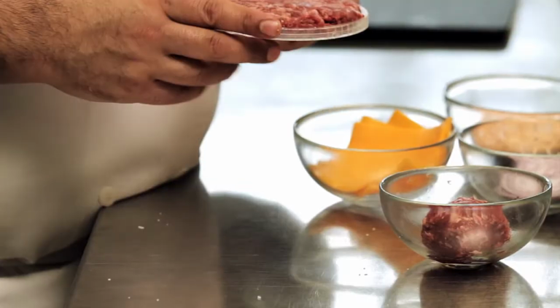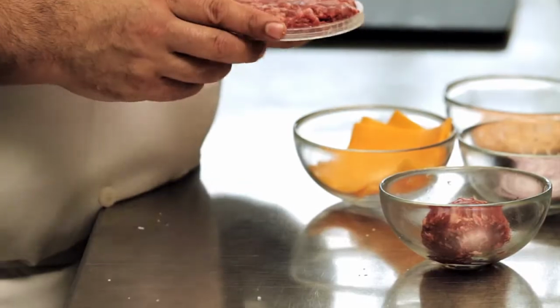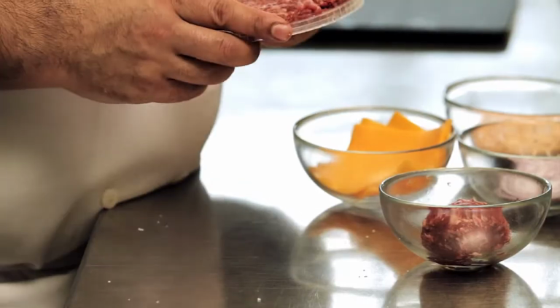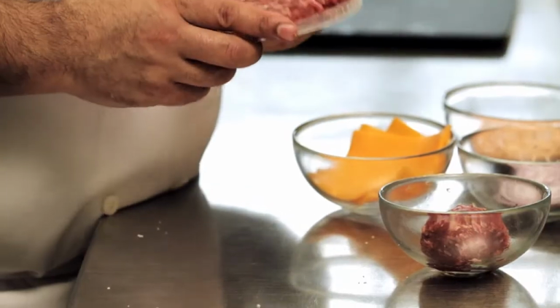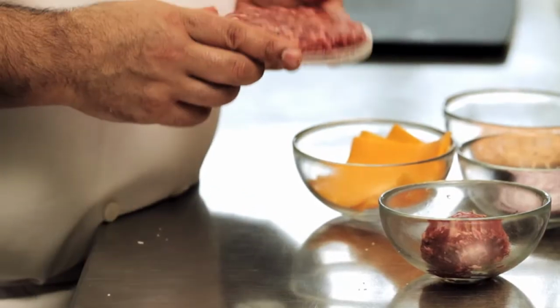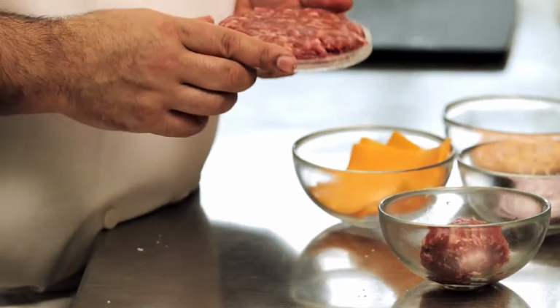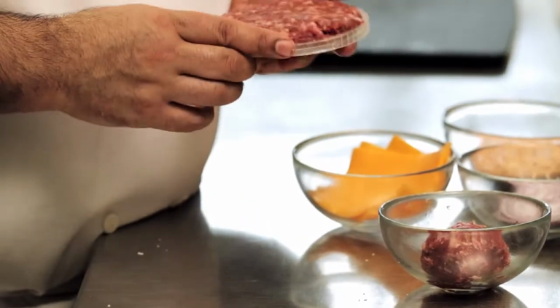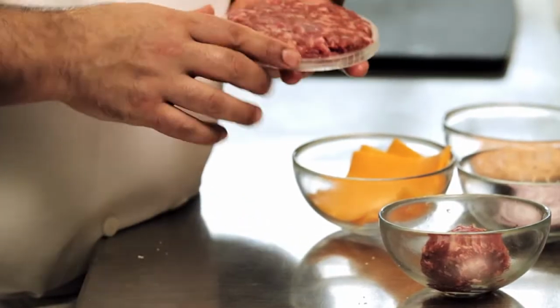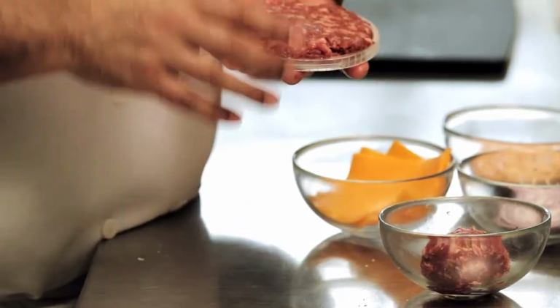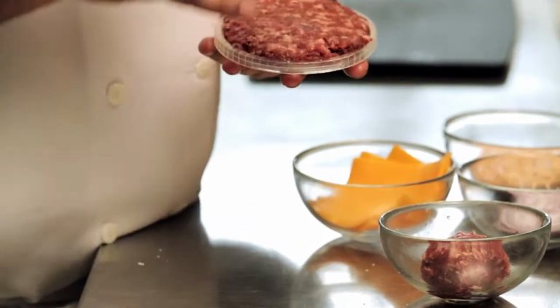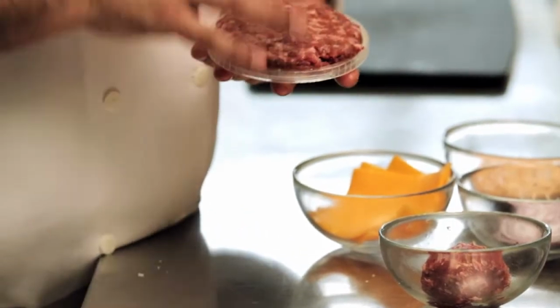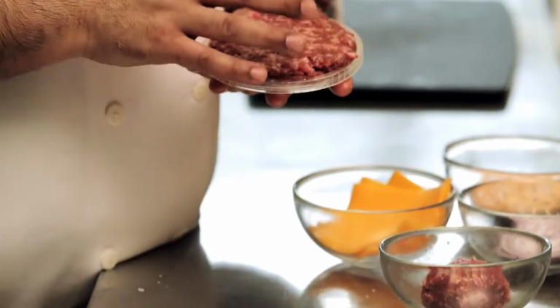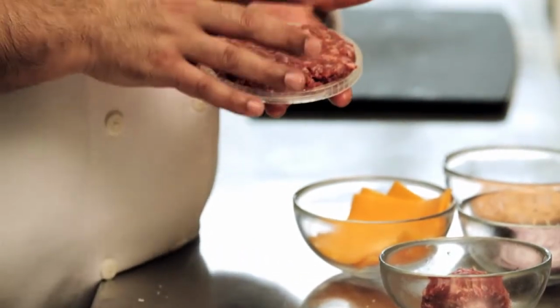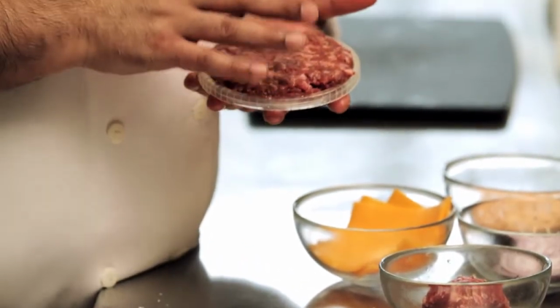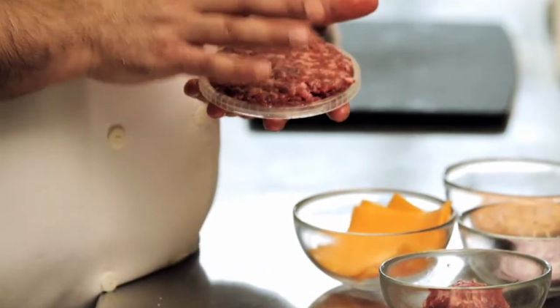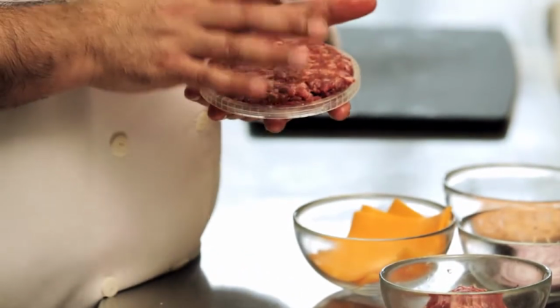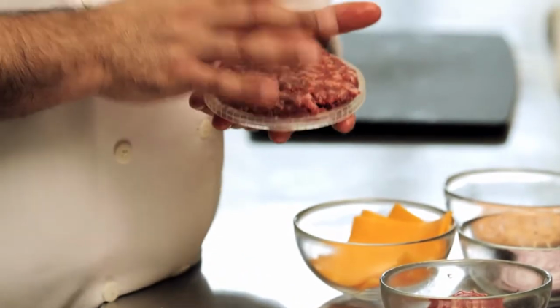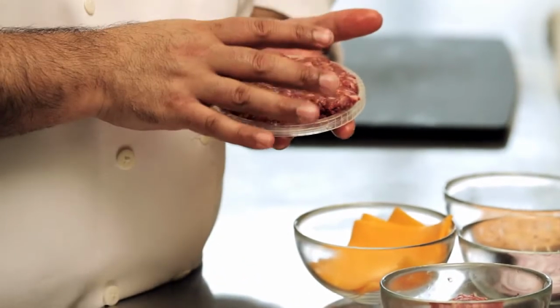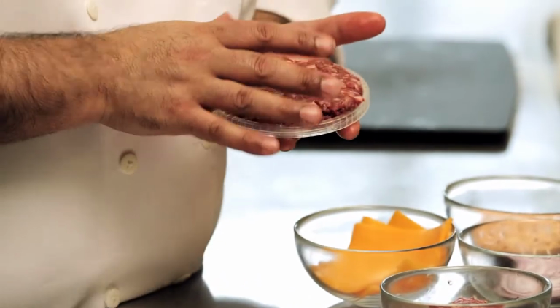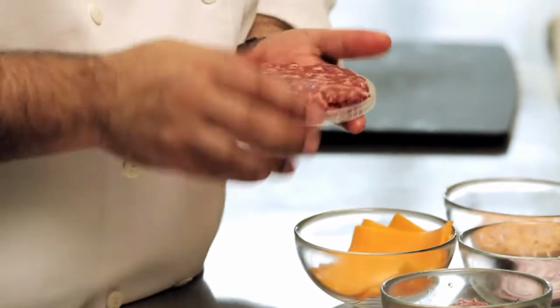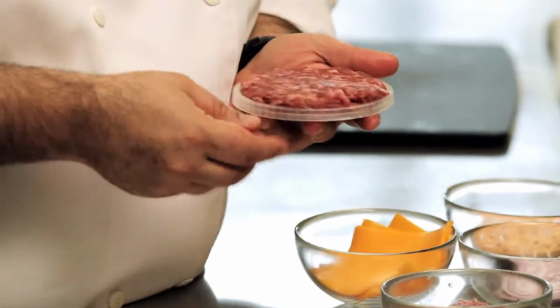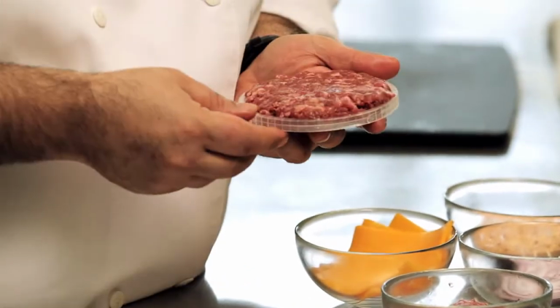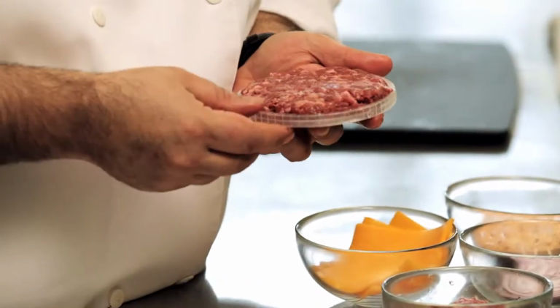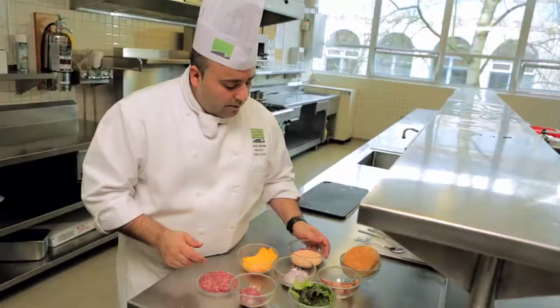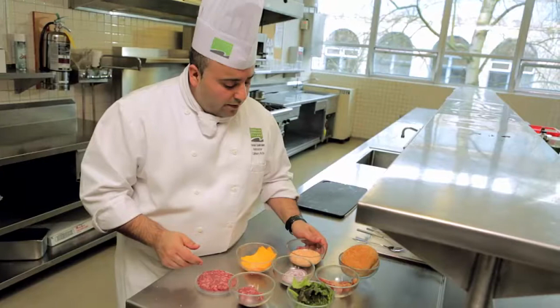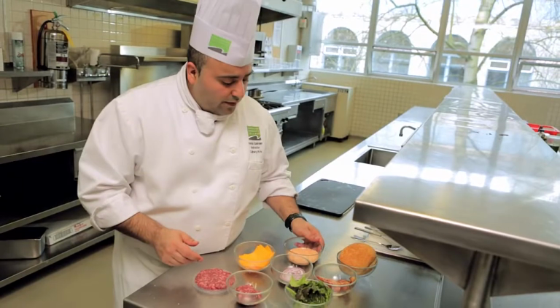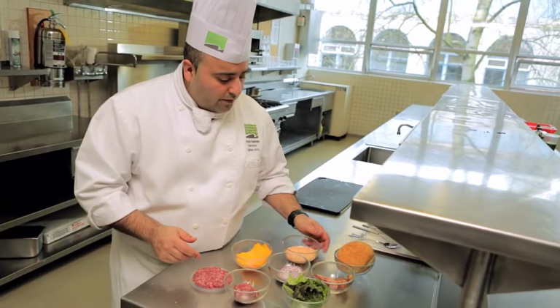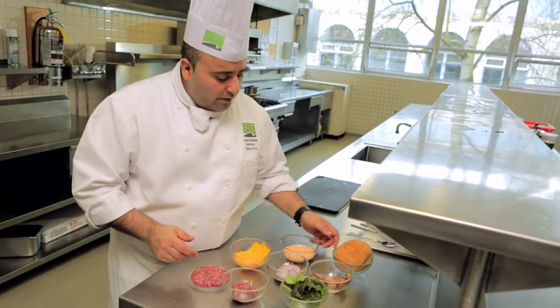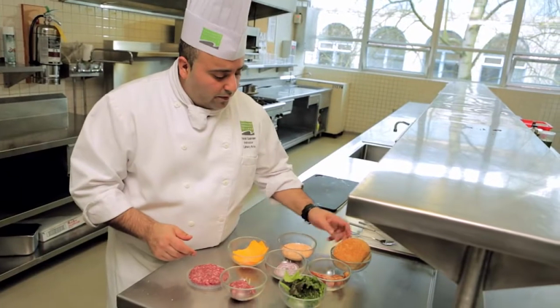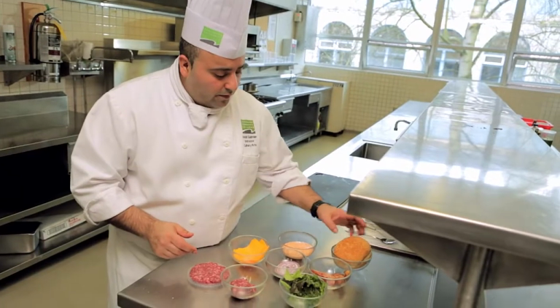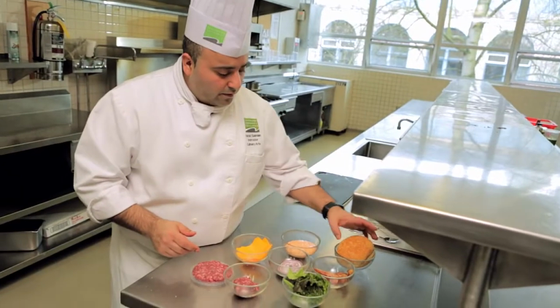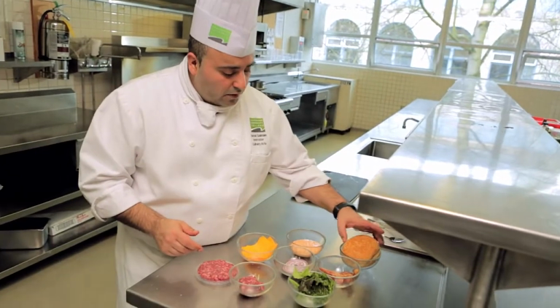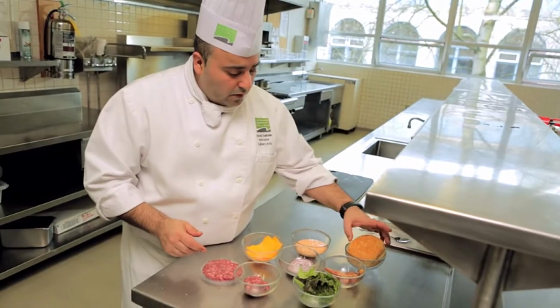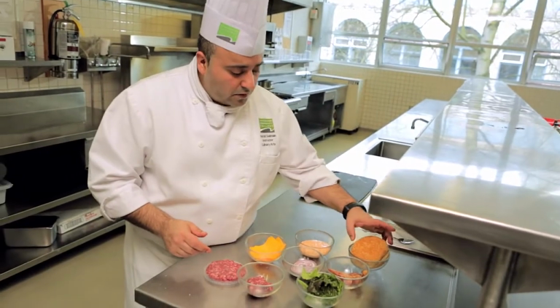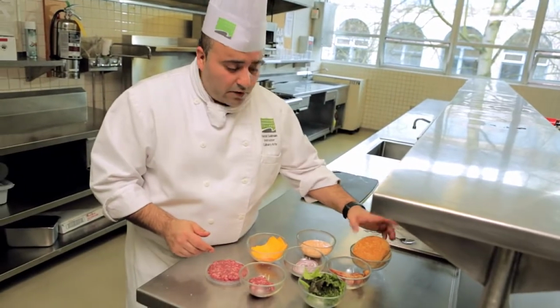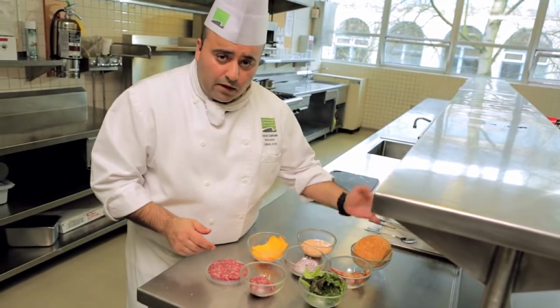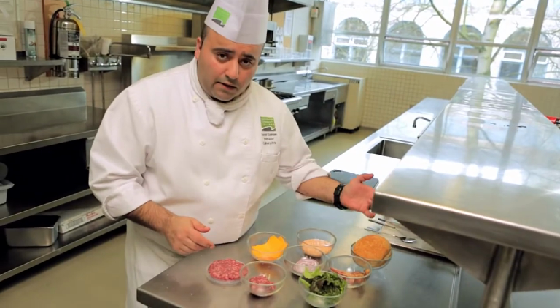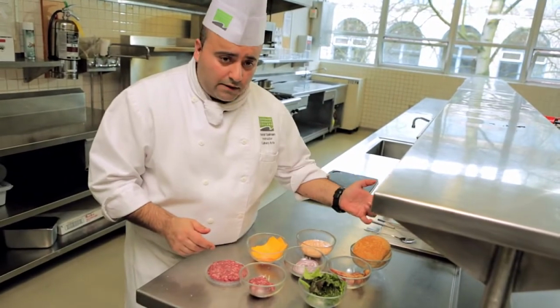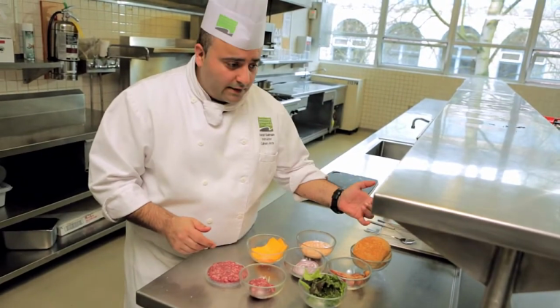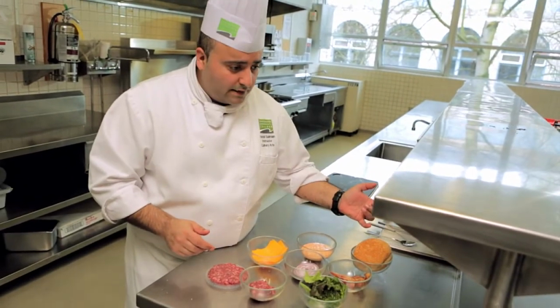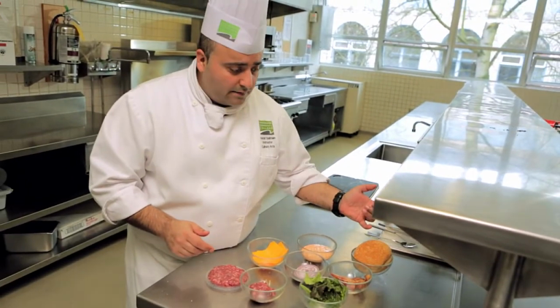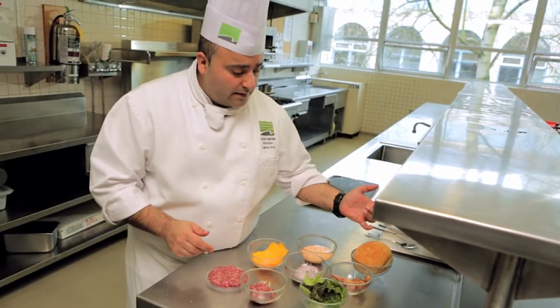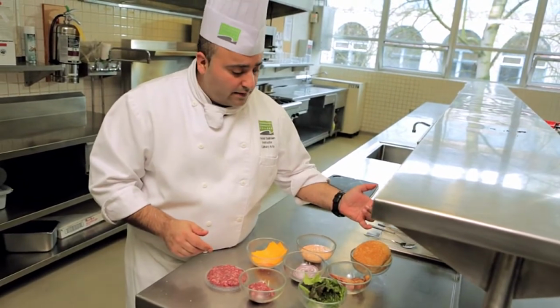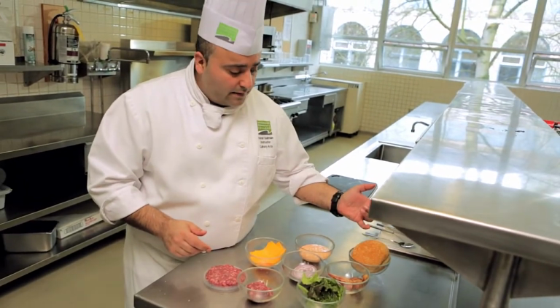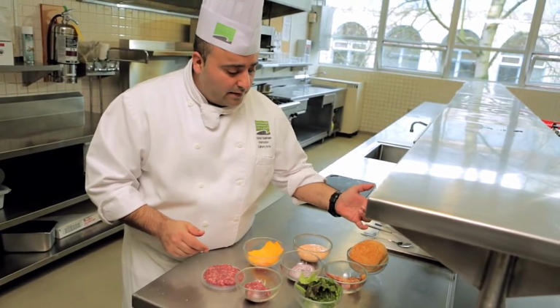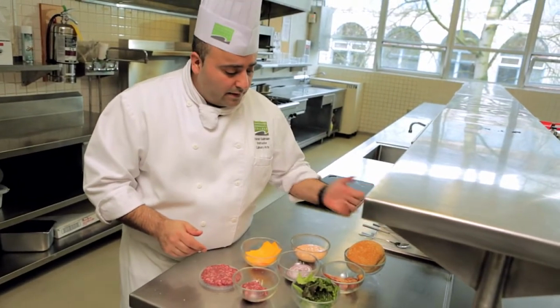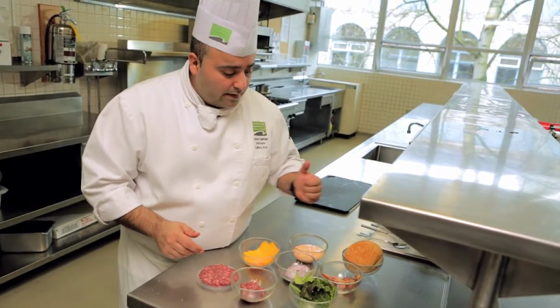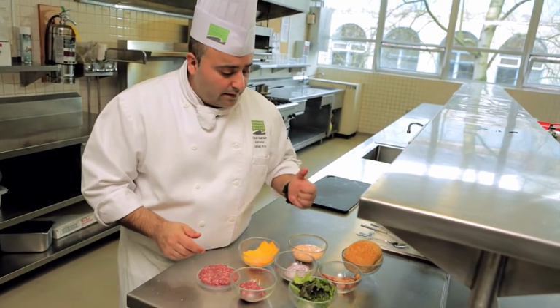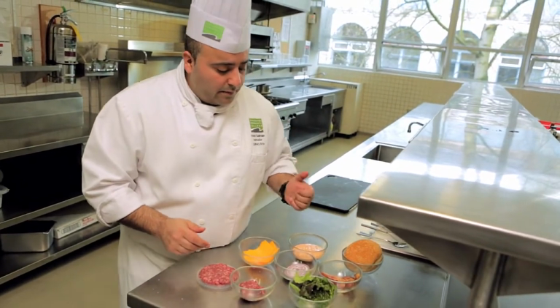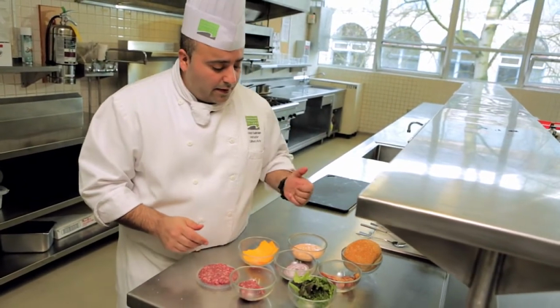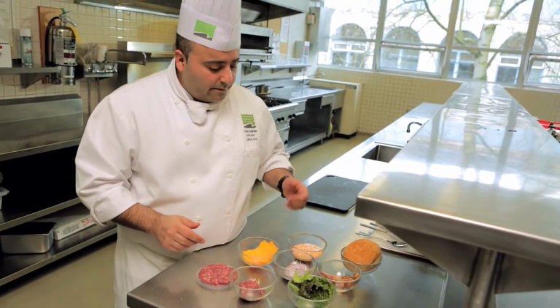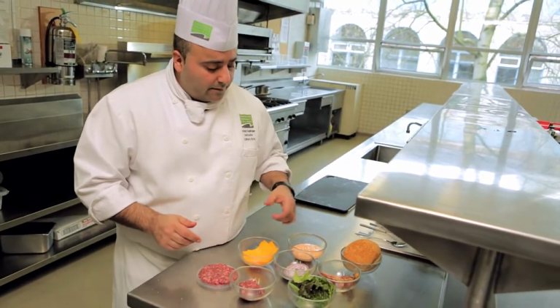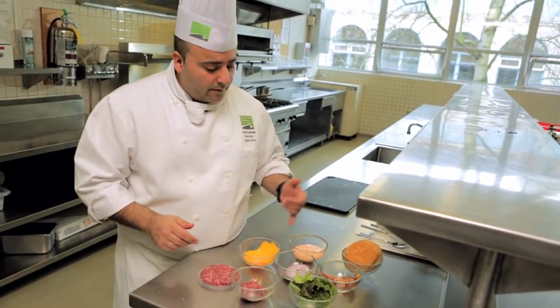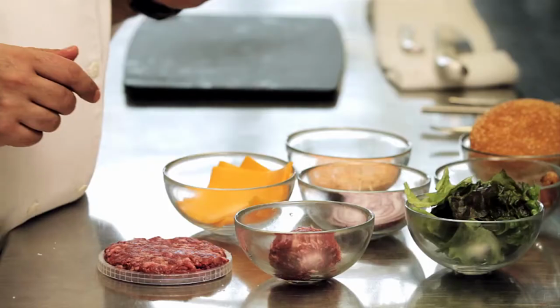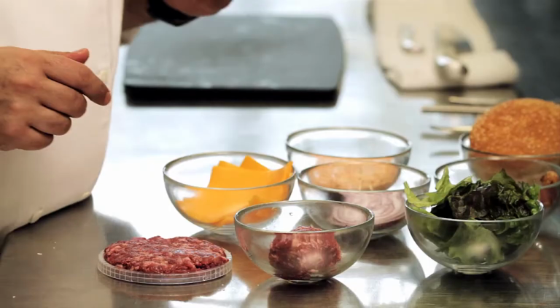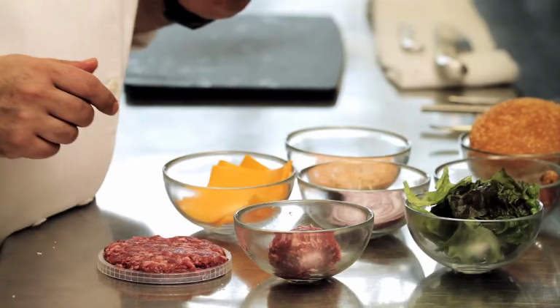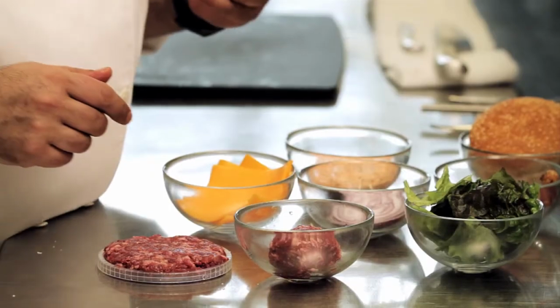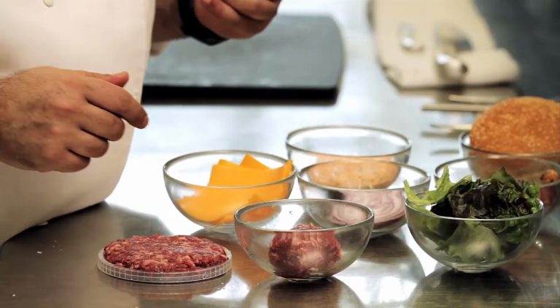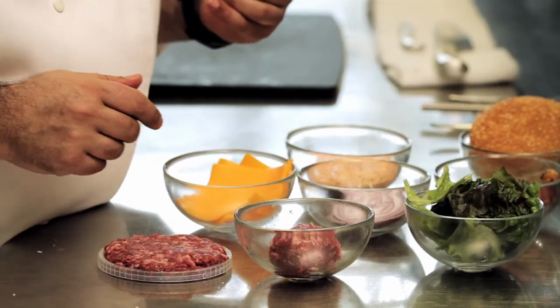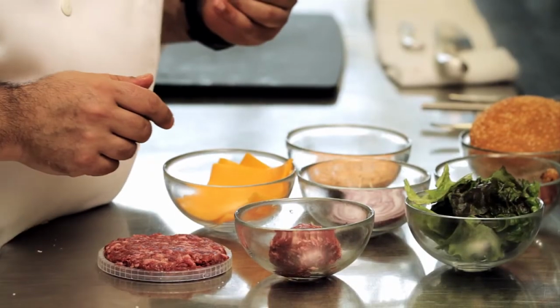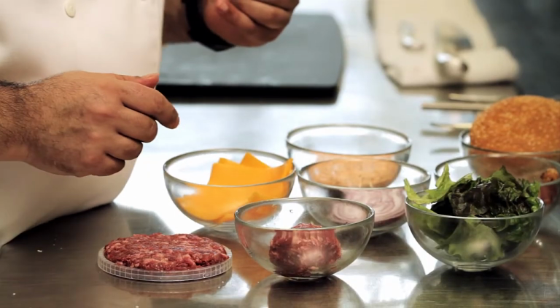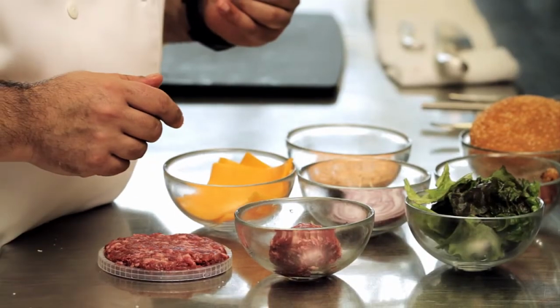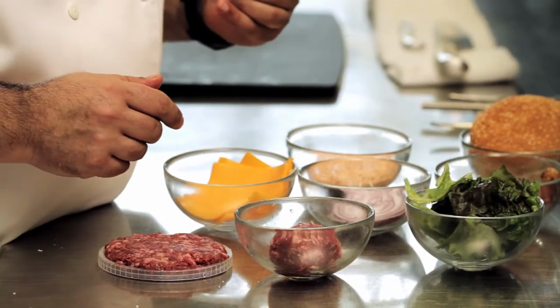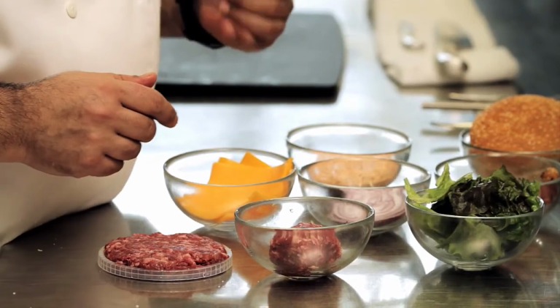We're gonna grill this burger patty, toast our sesame seed bun, and bake our bacon.